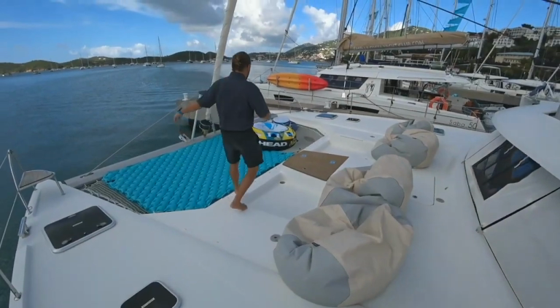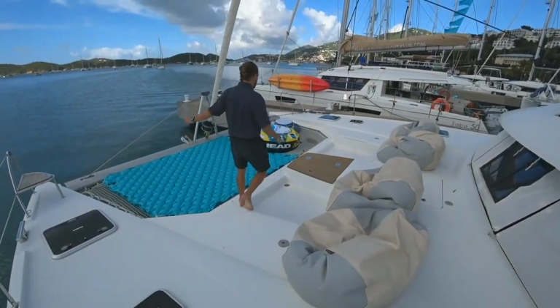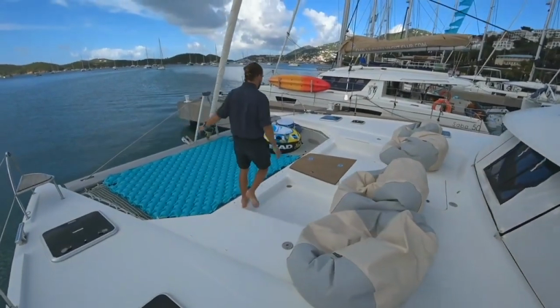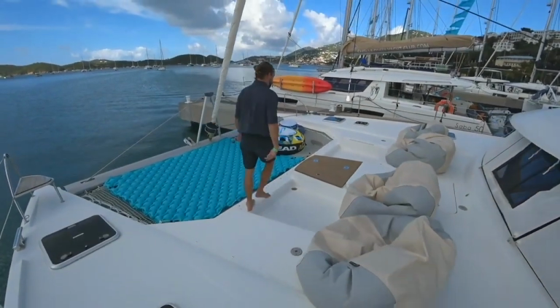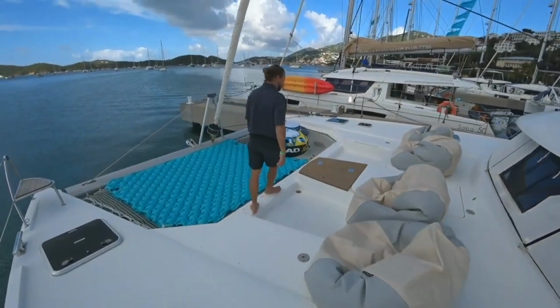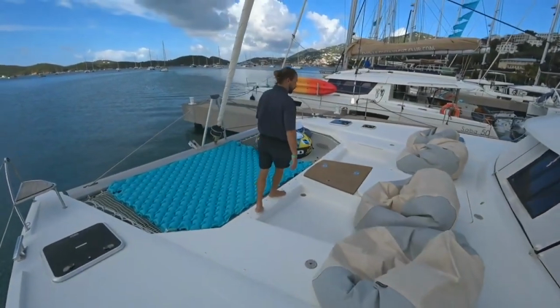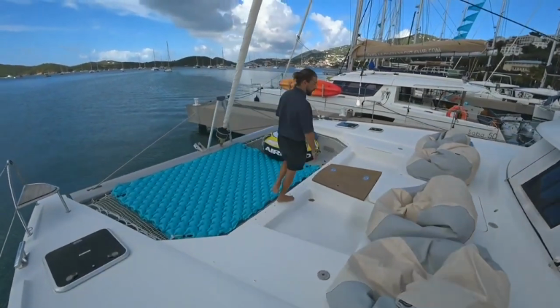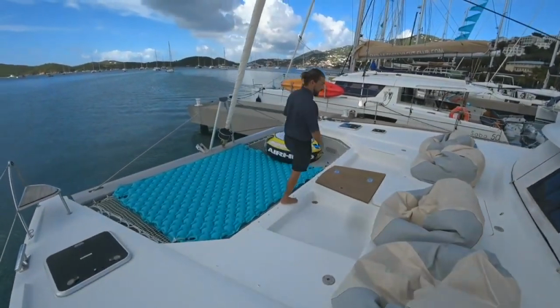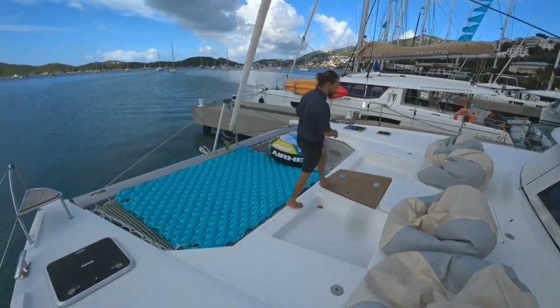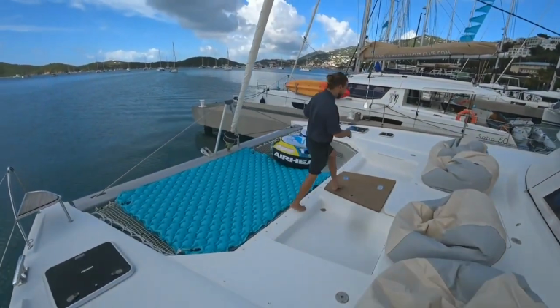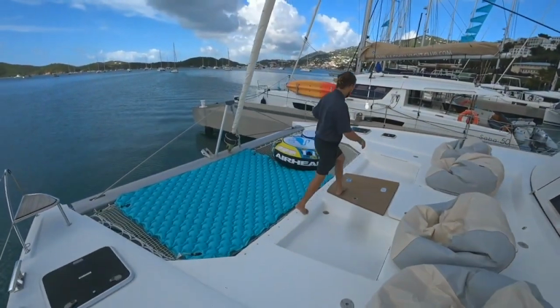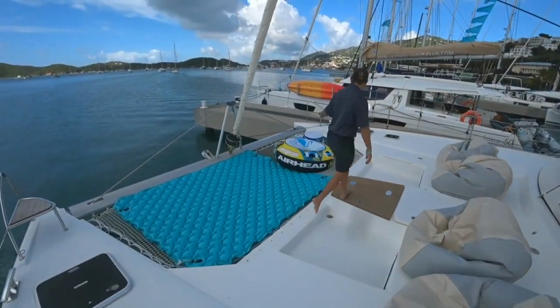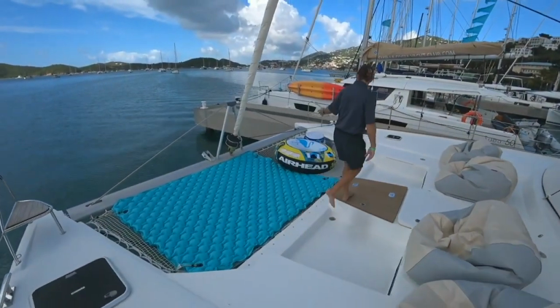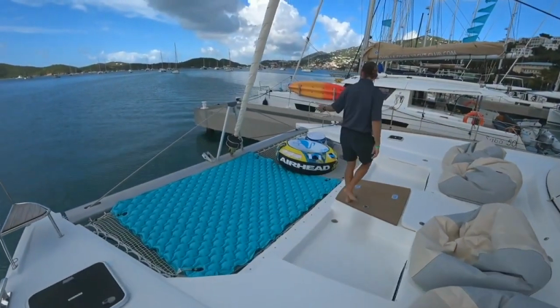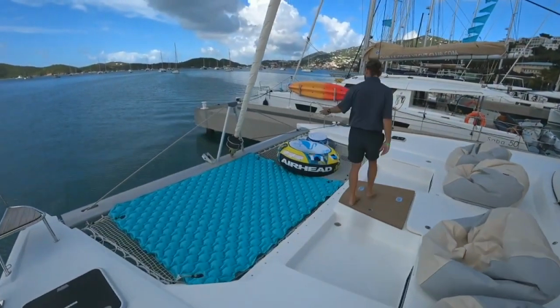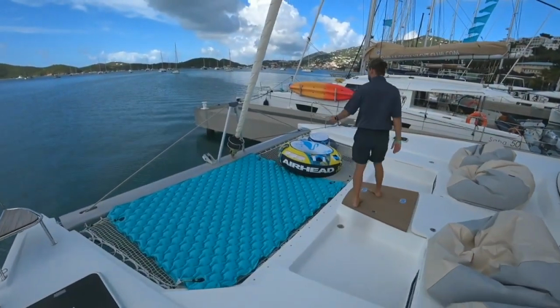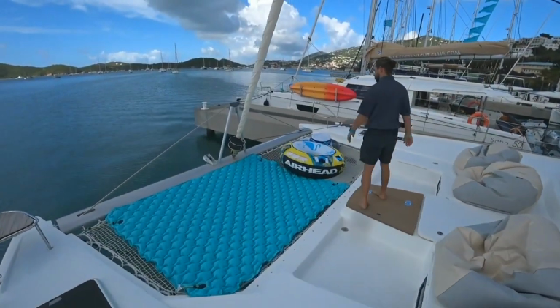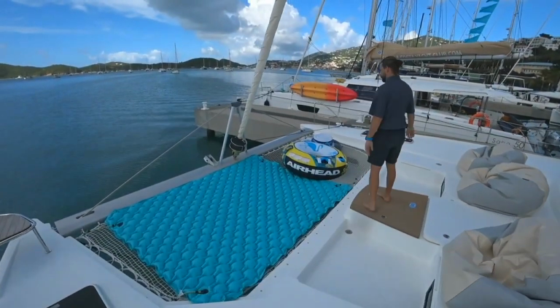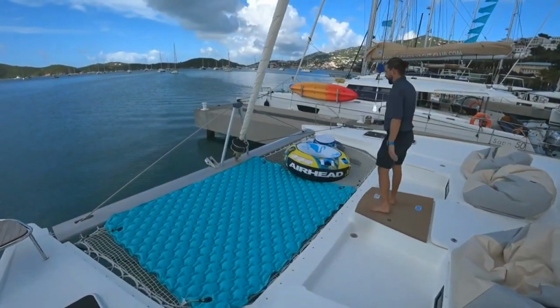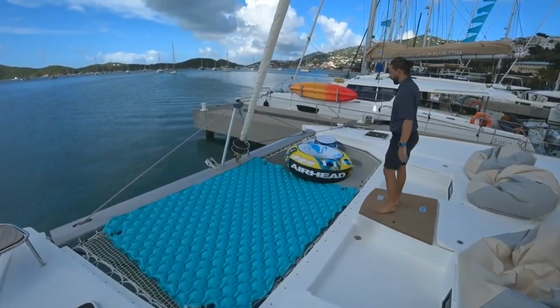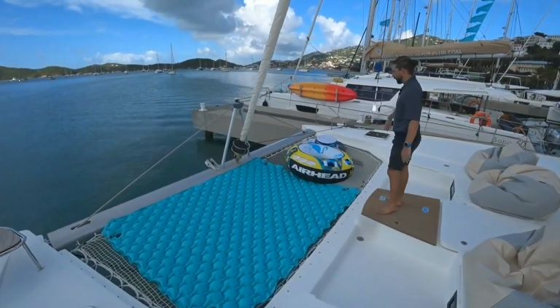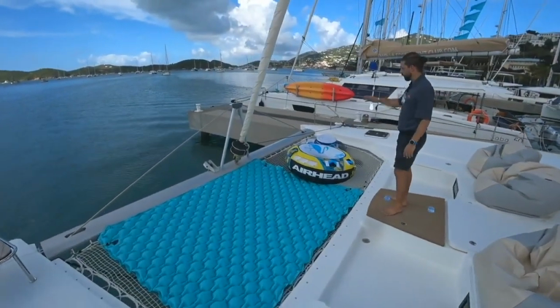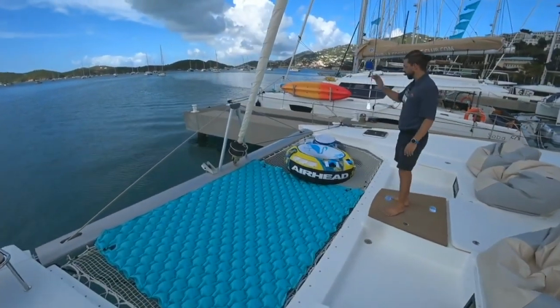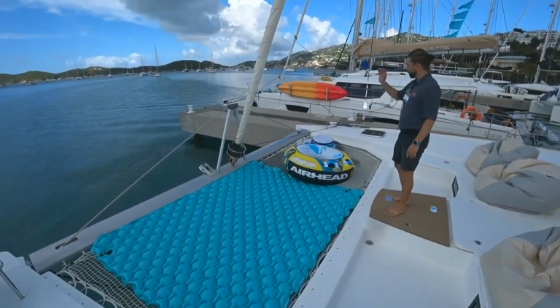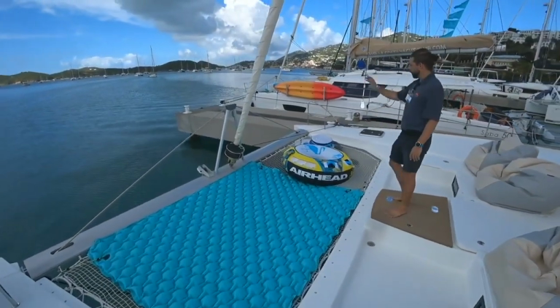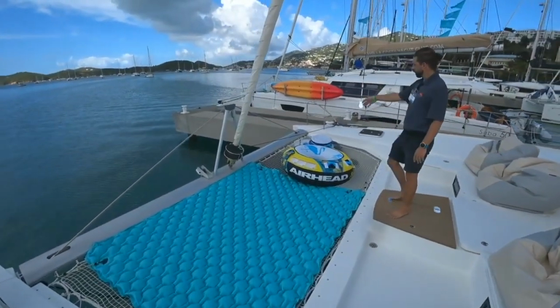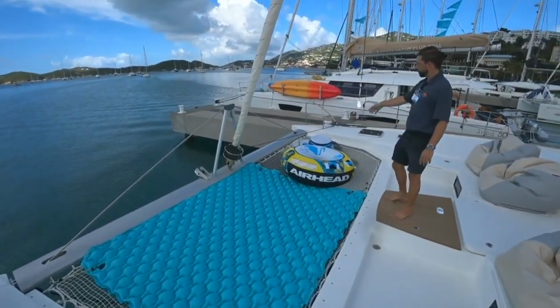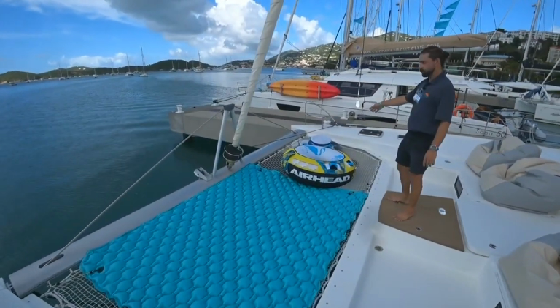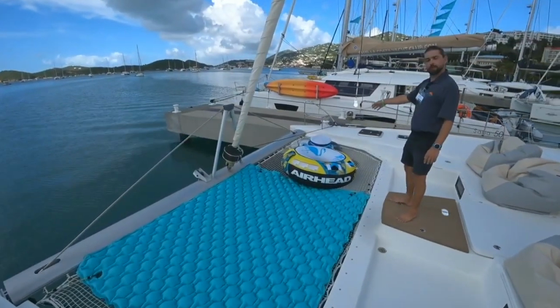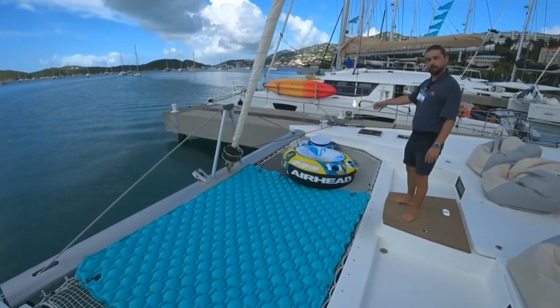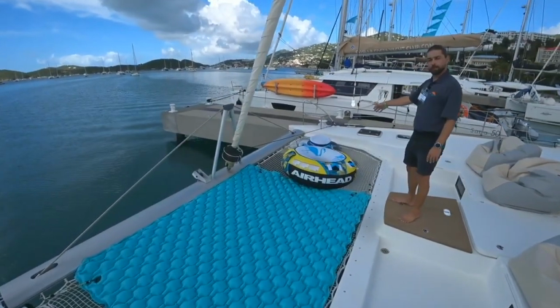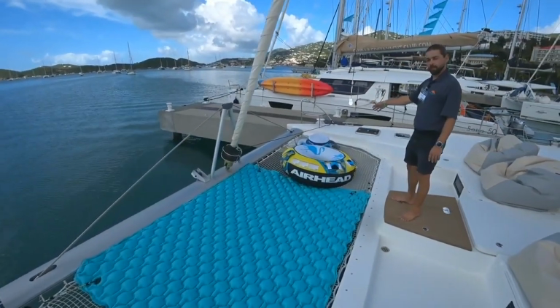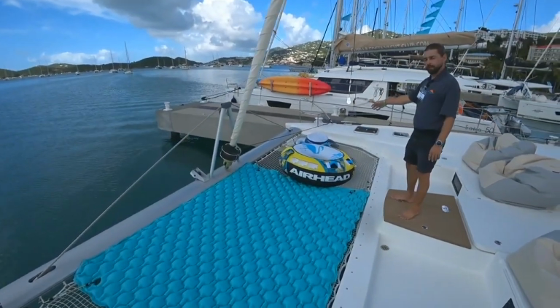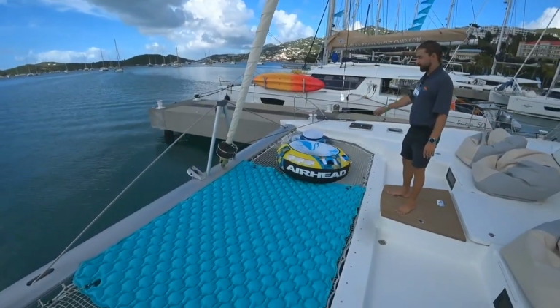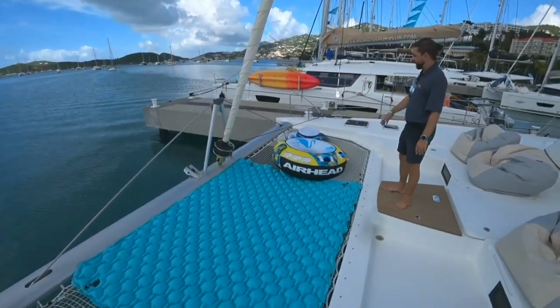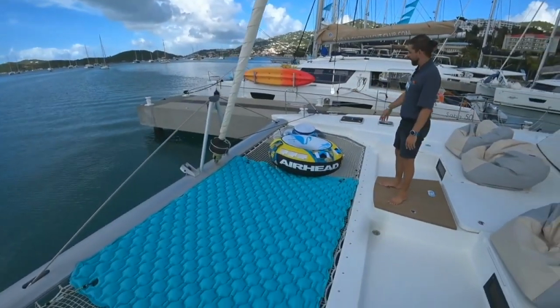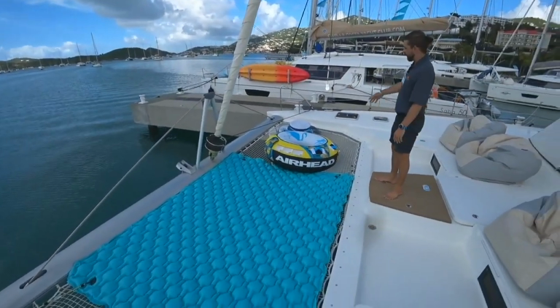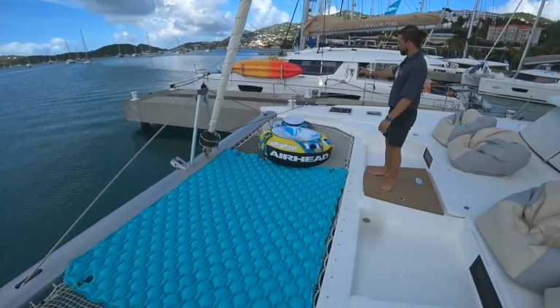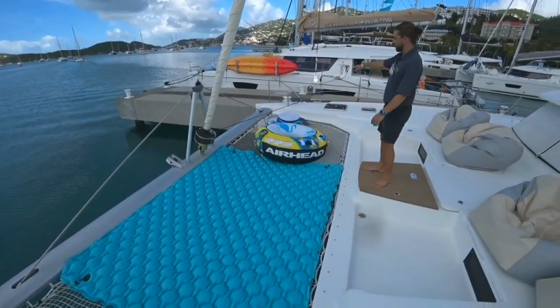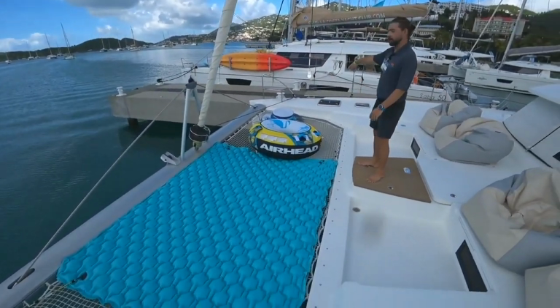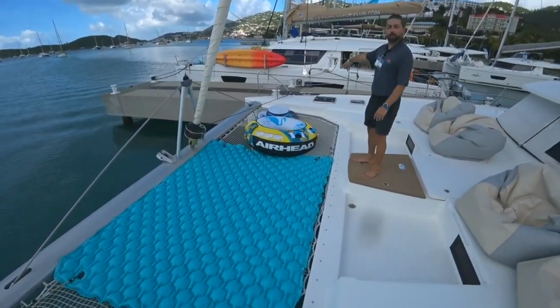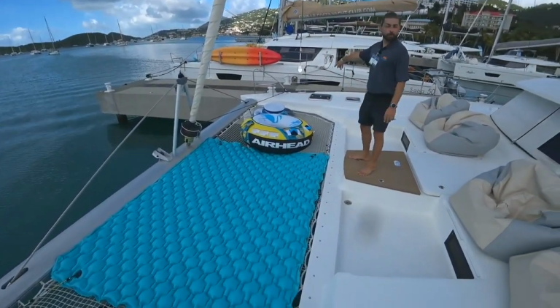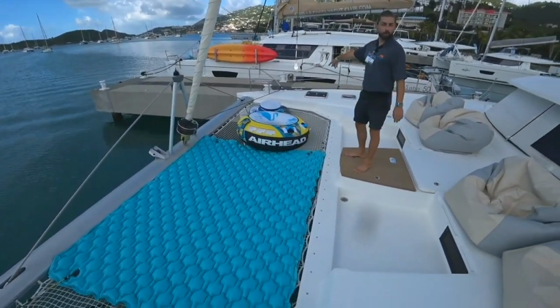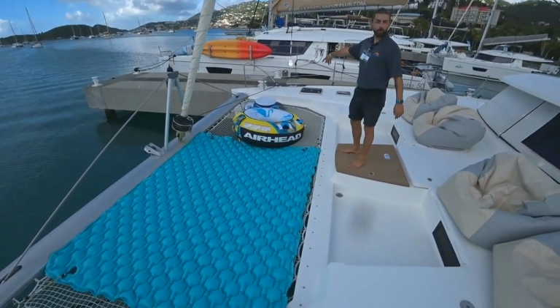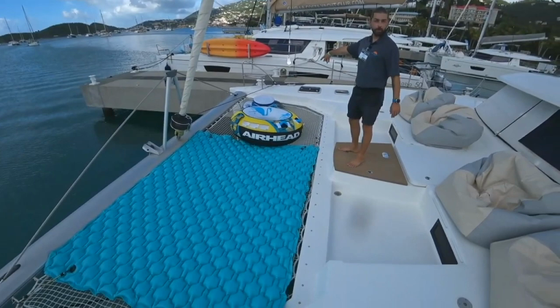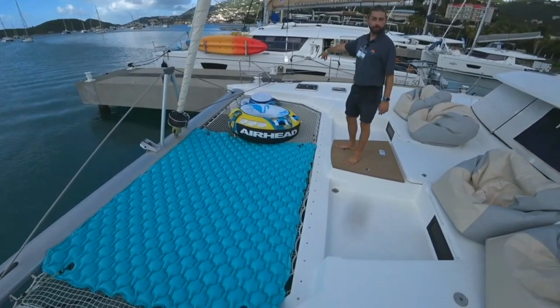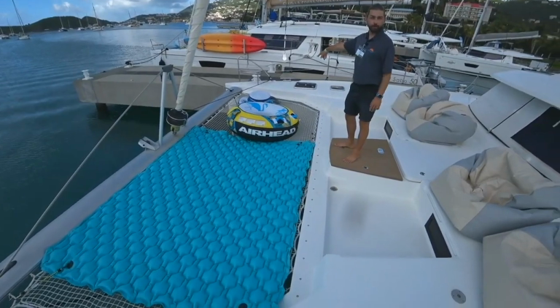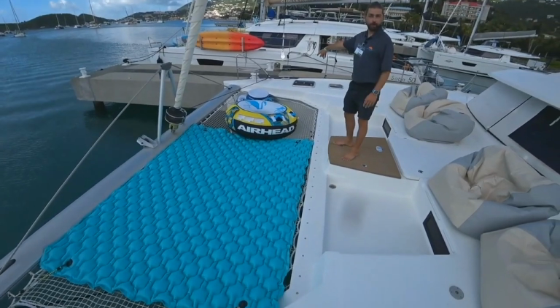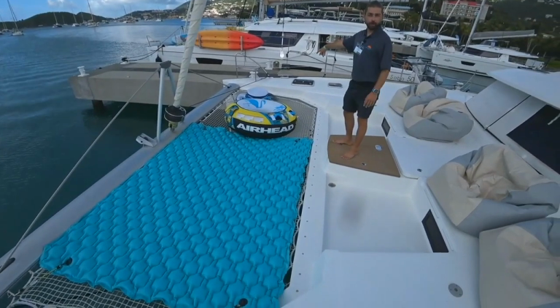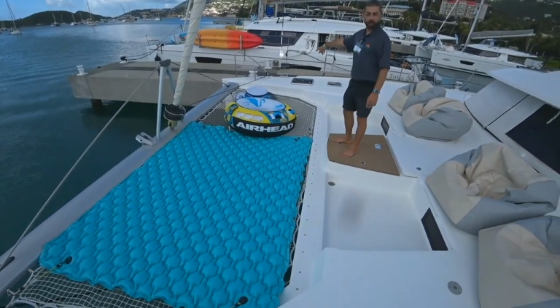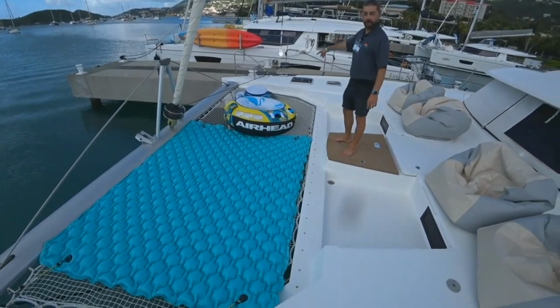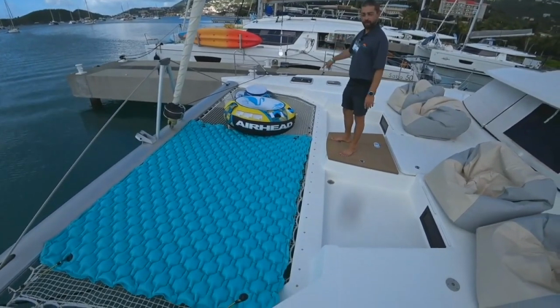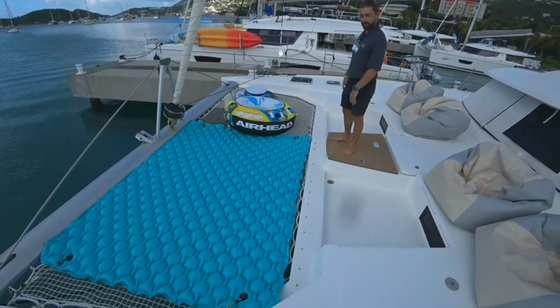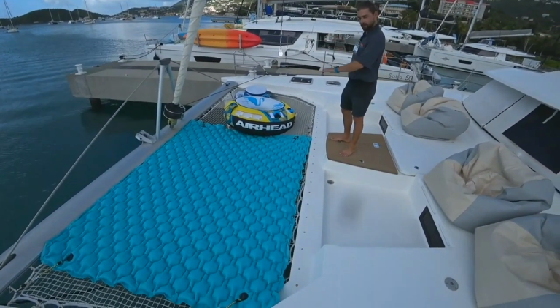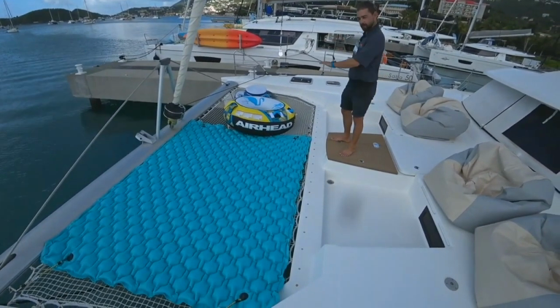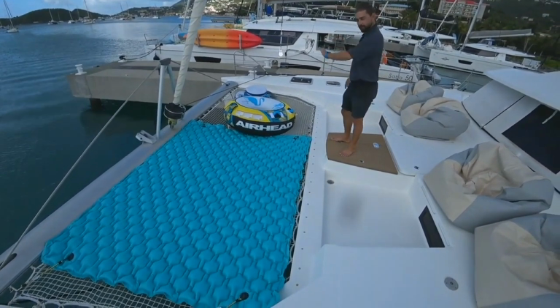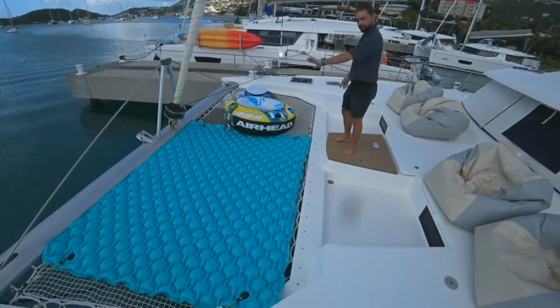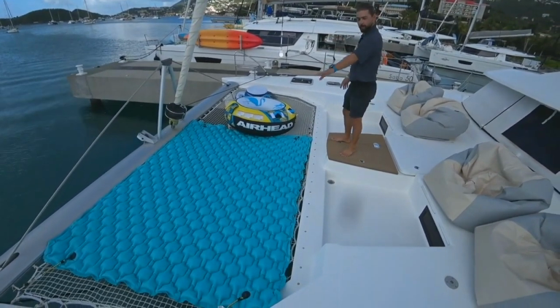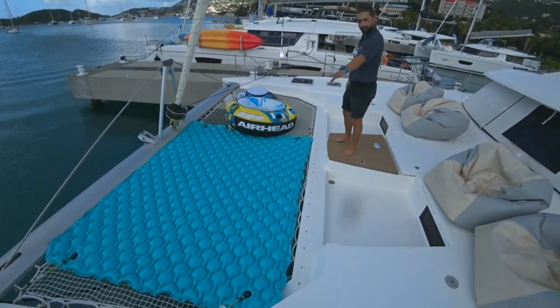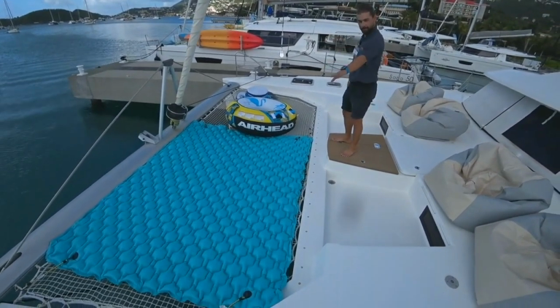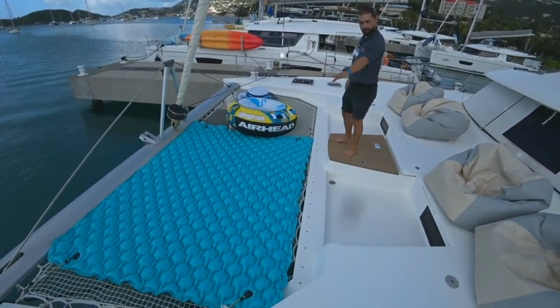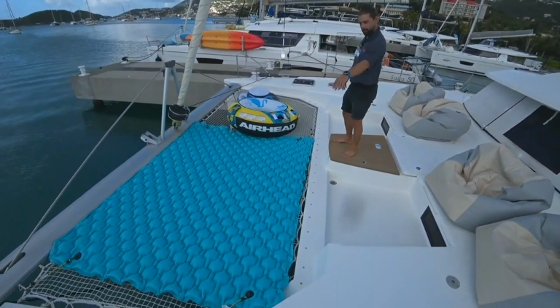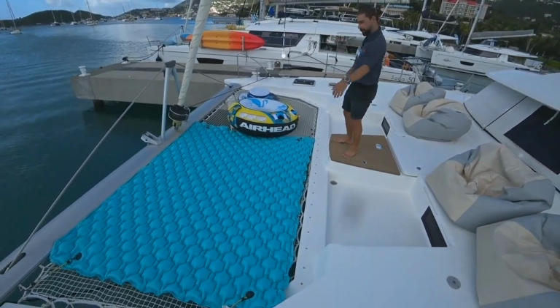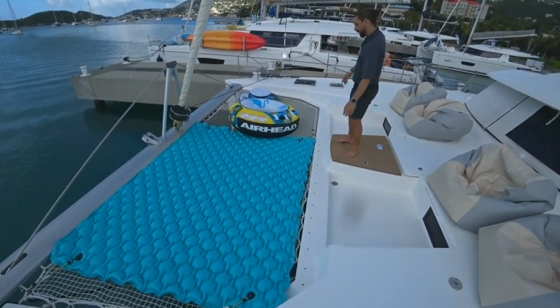Just a sample of our water toys here — tubes for the kids, a cooler for the adults, and a floaty for everybody.